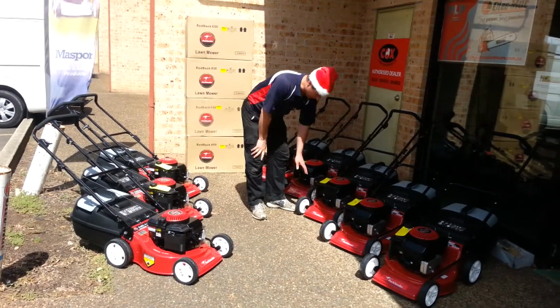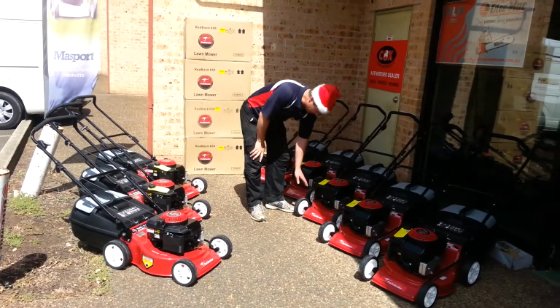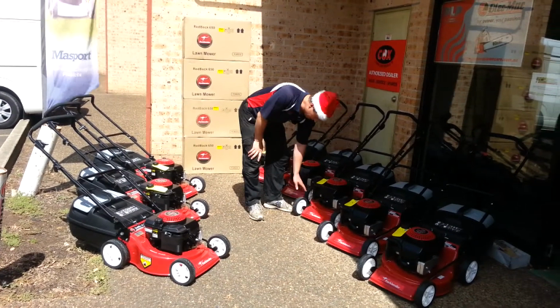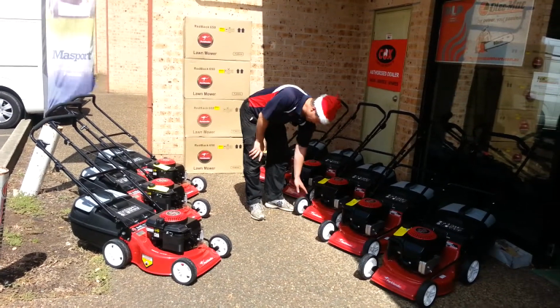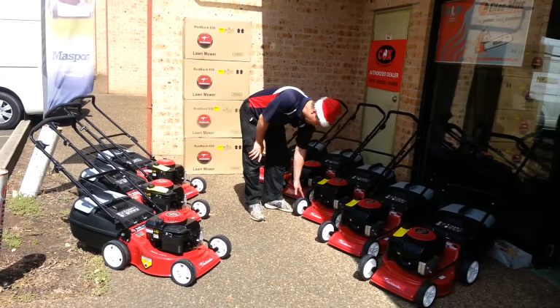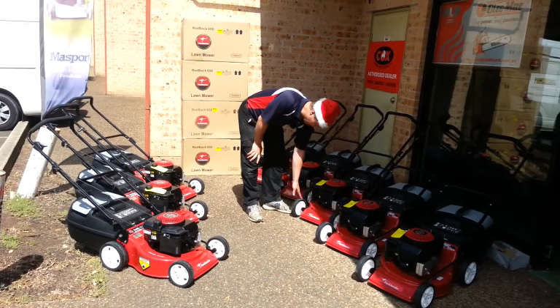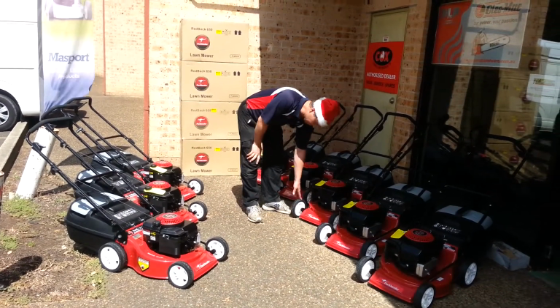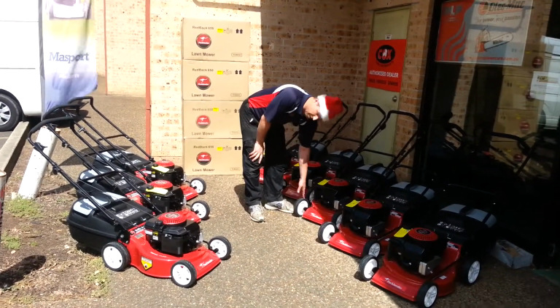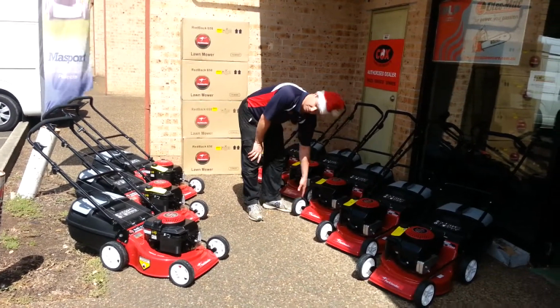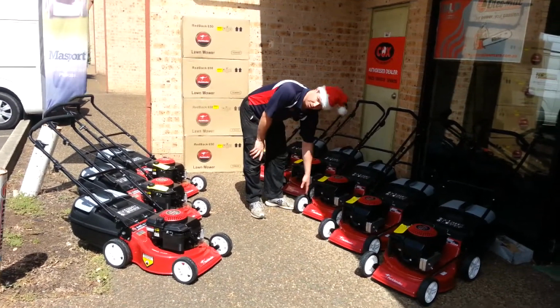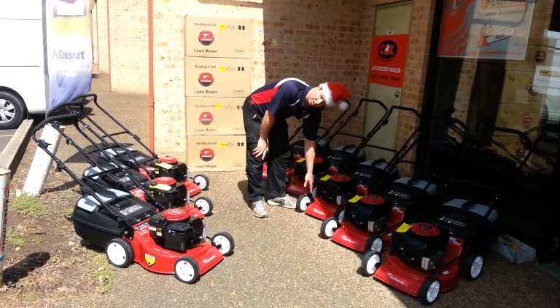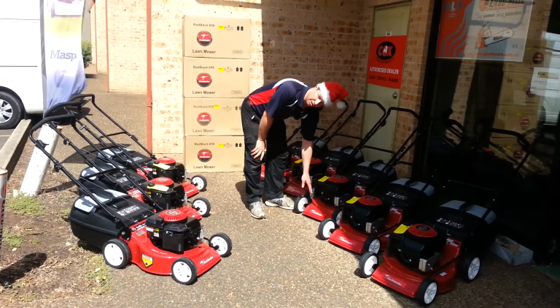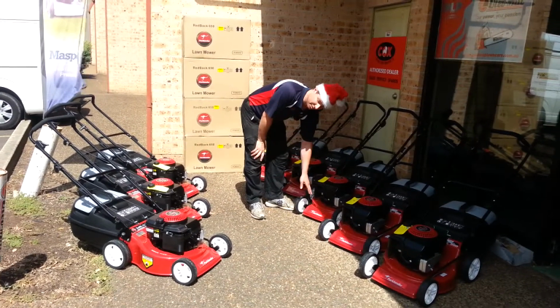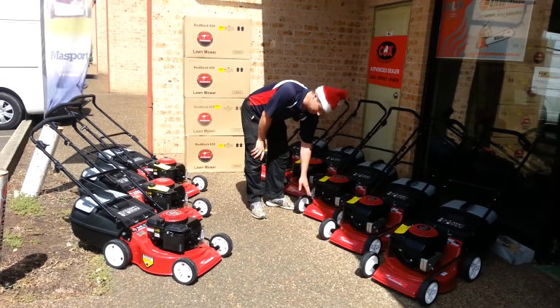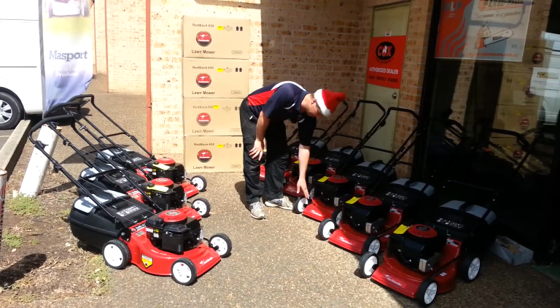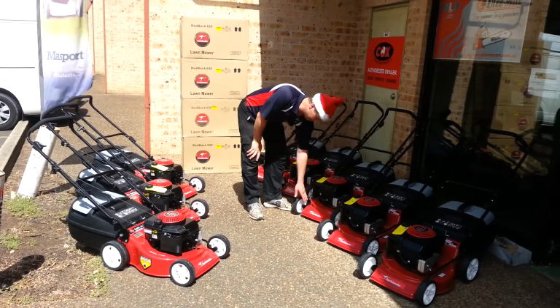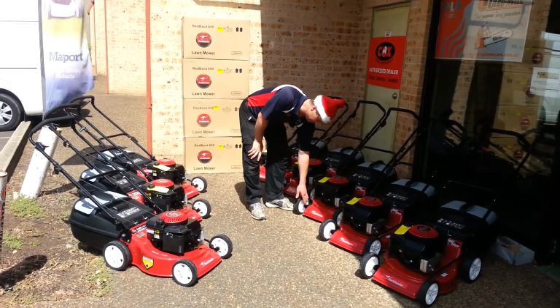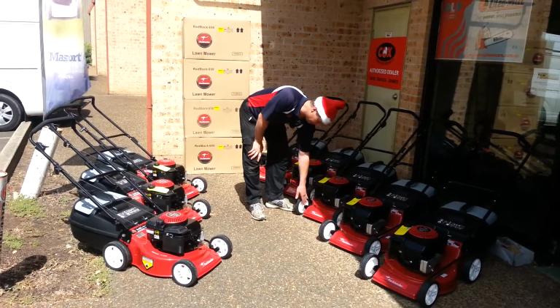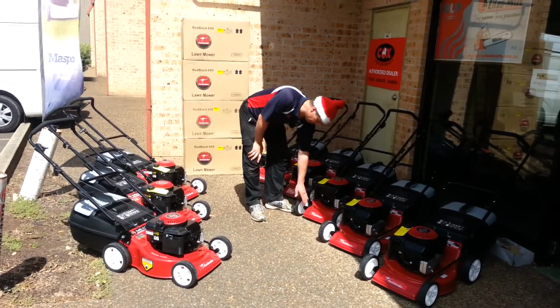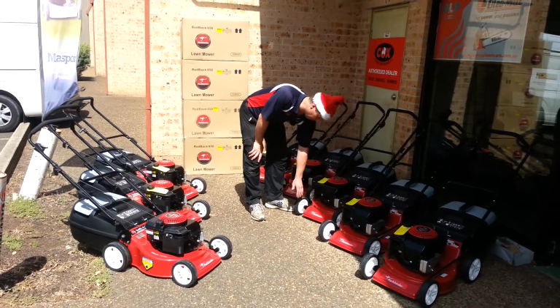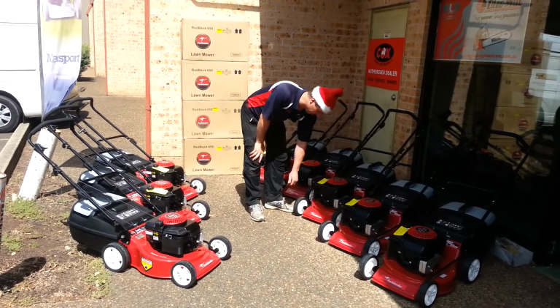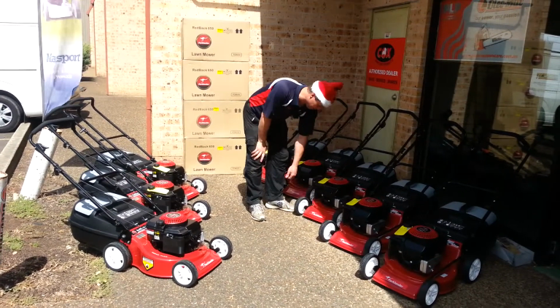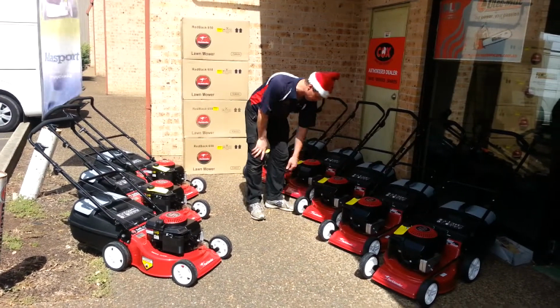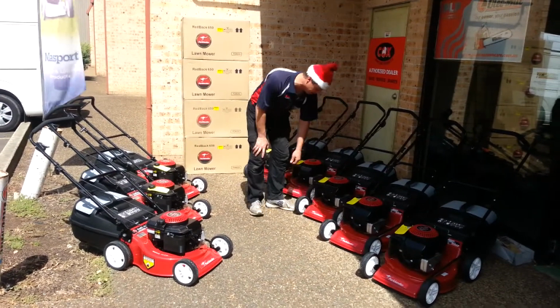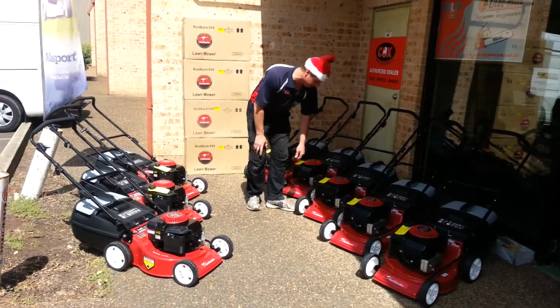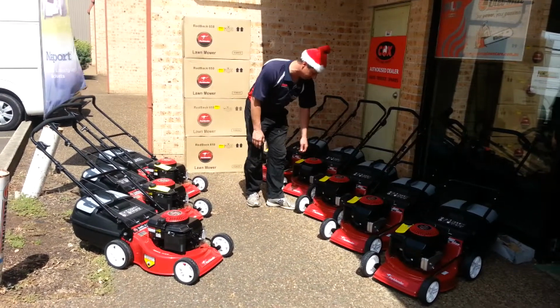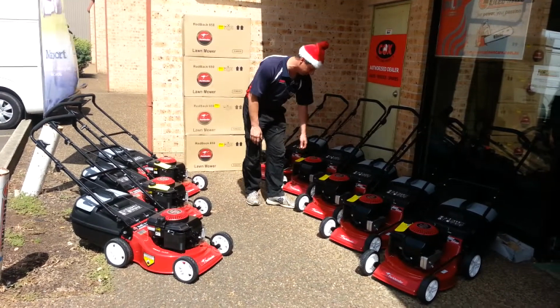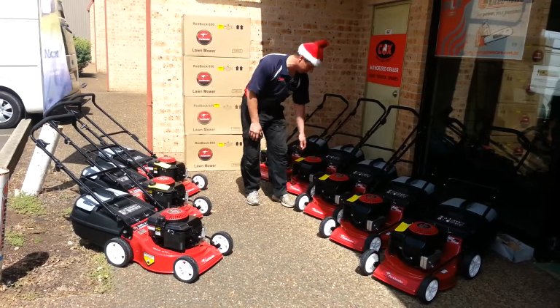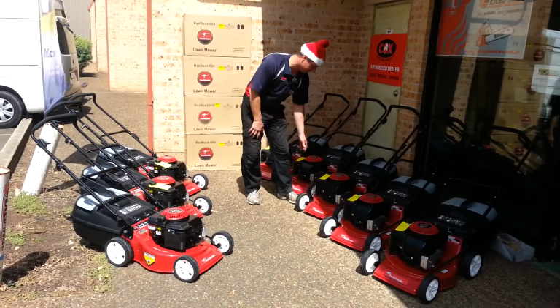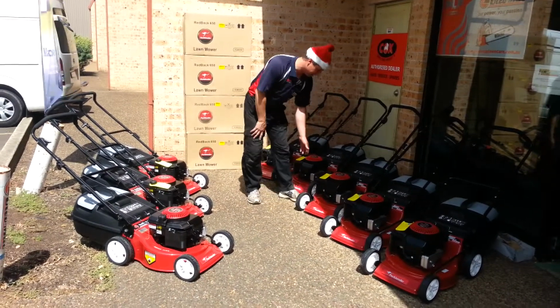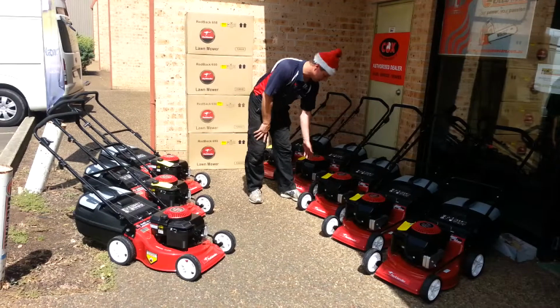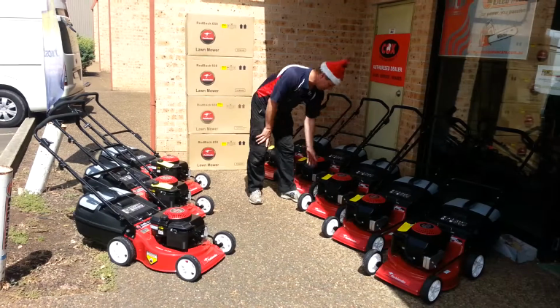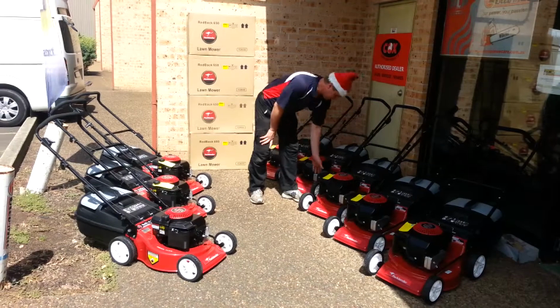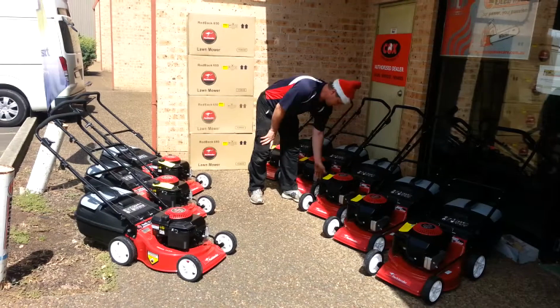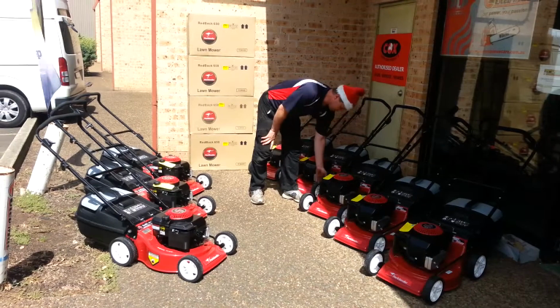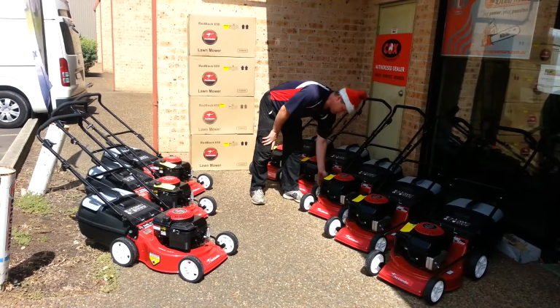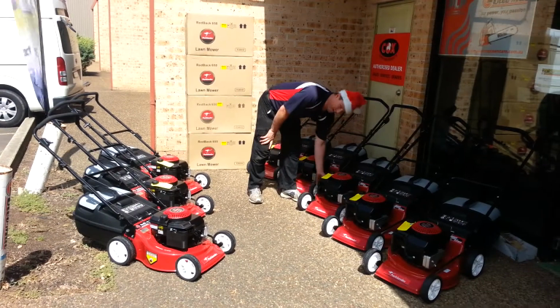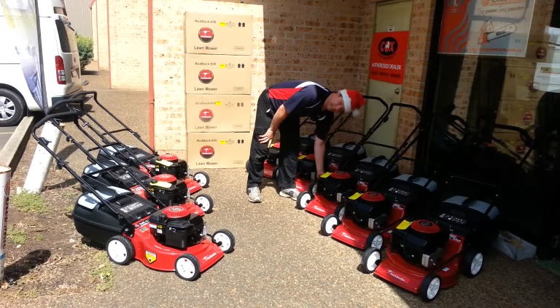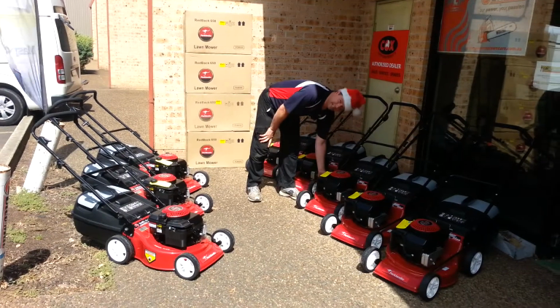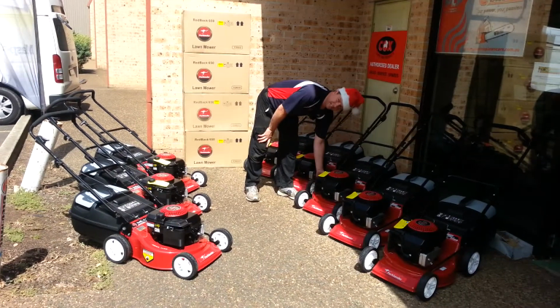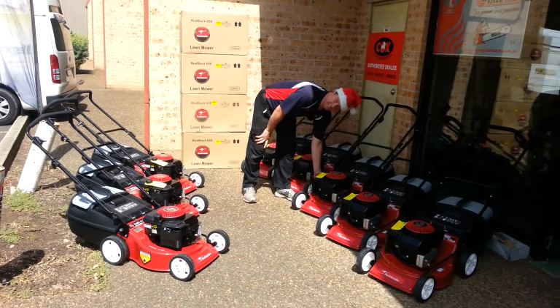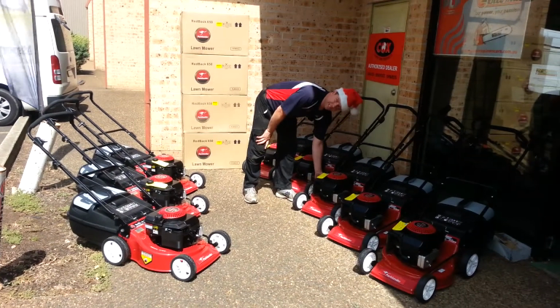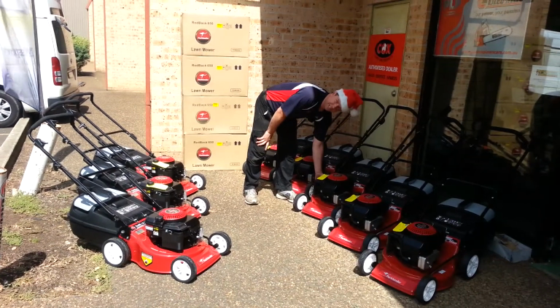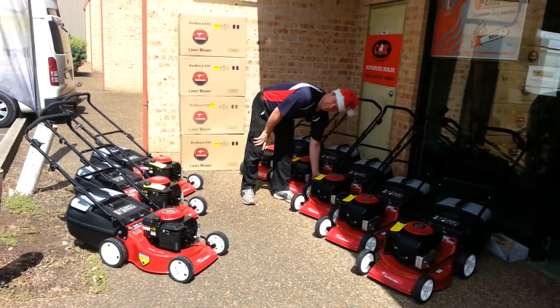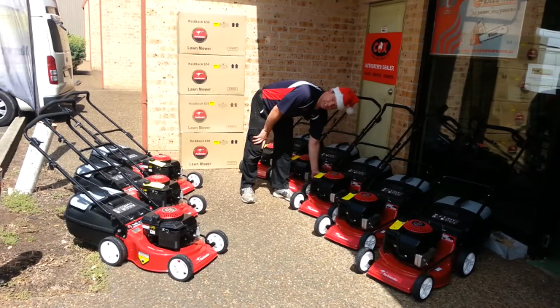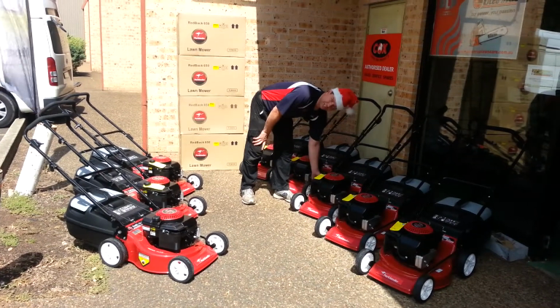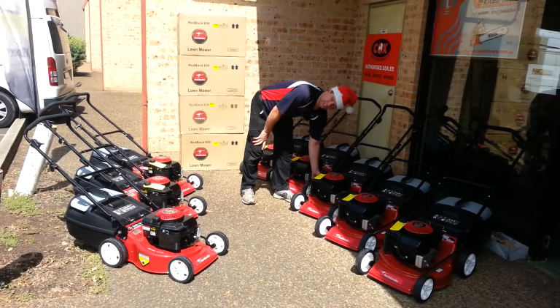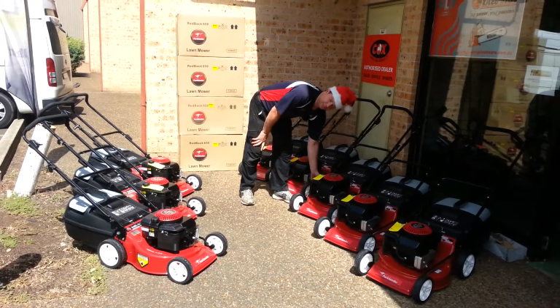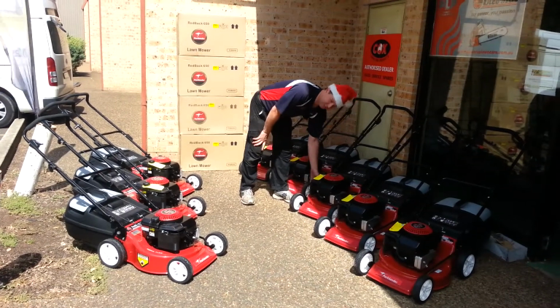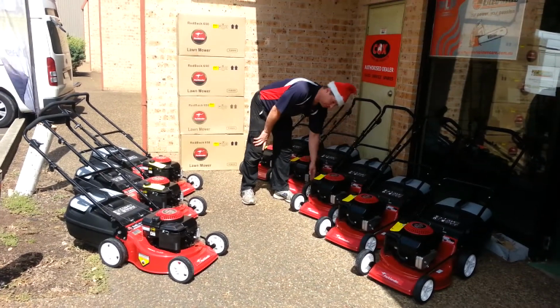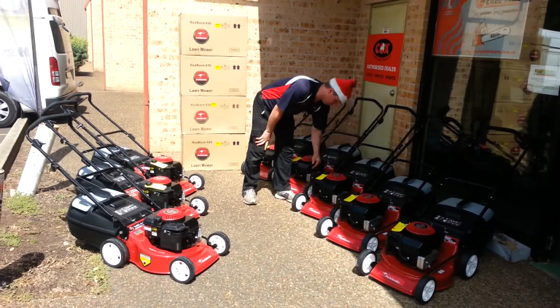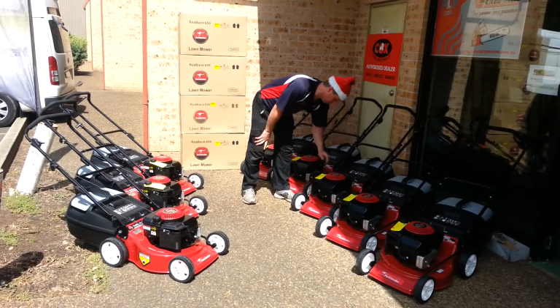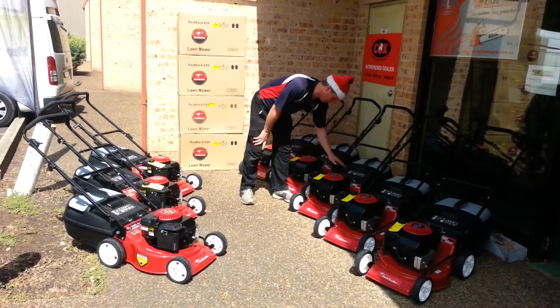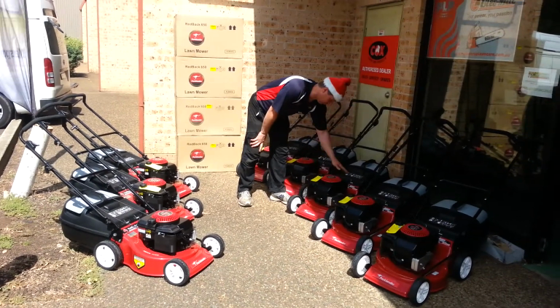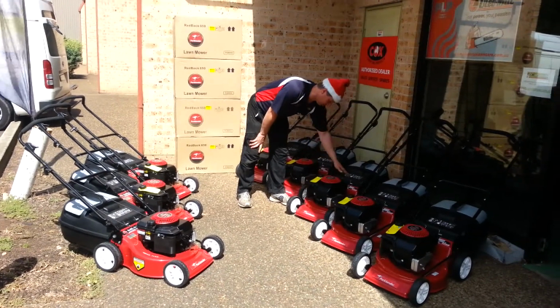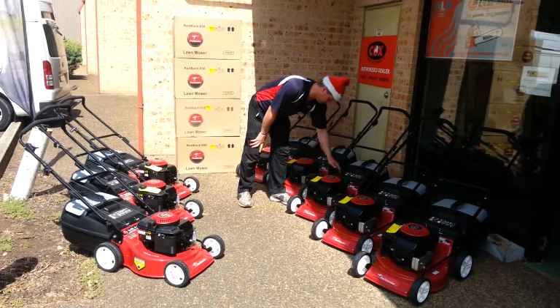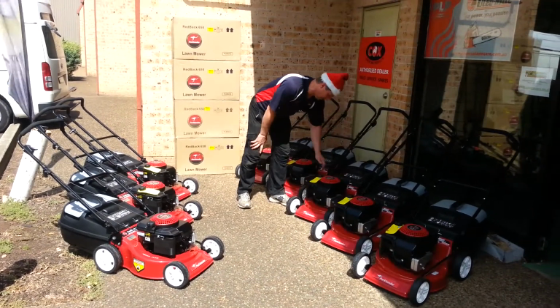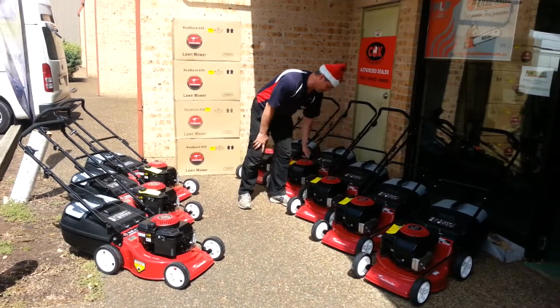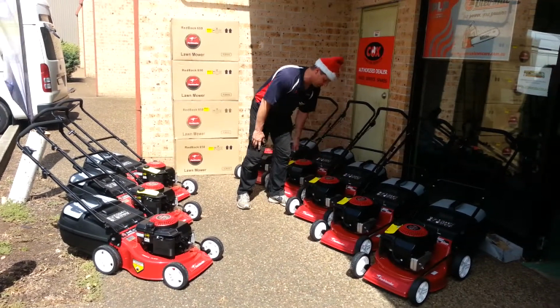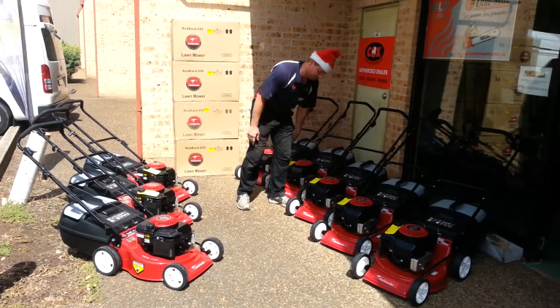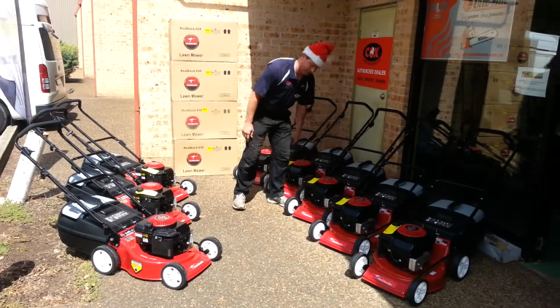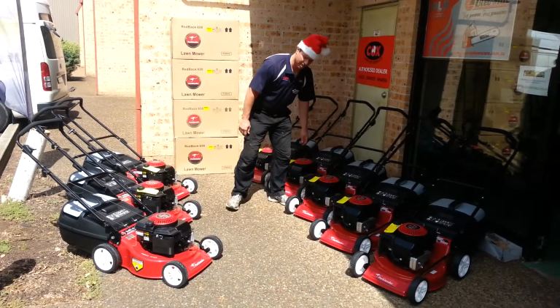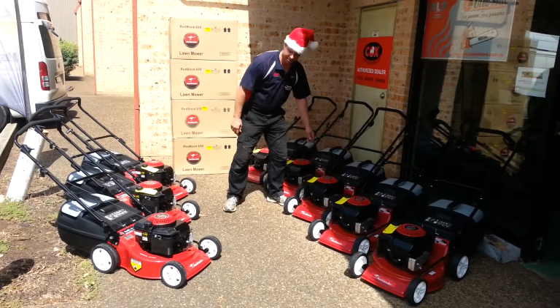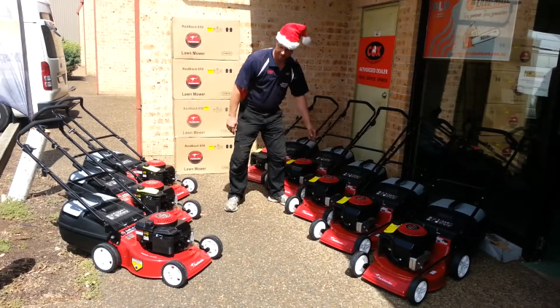It has hard rubber tyres, steel ball bearing wheels, and an 18 inch steel mulch and catch chassis.